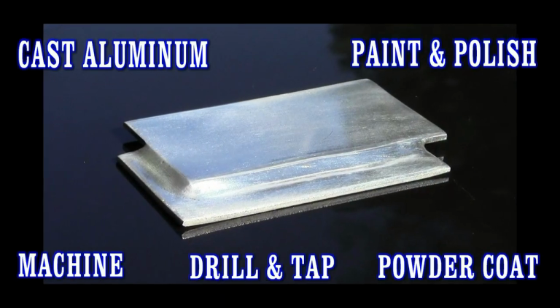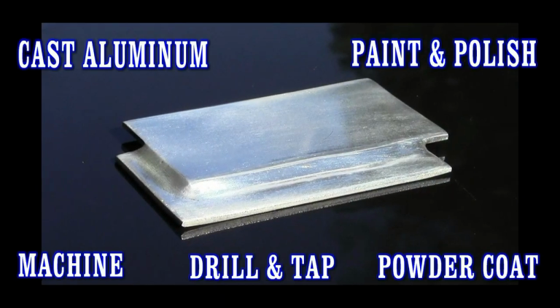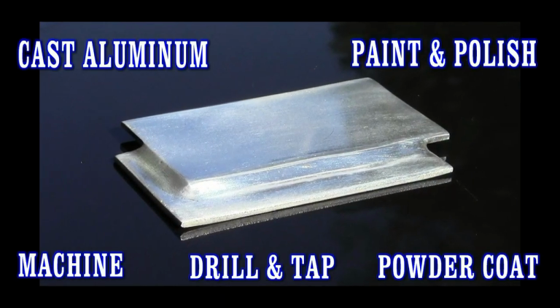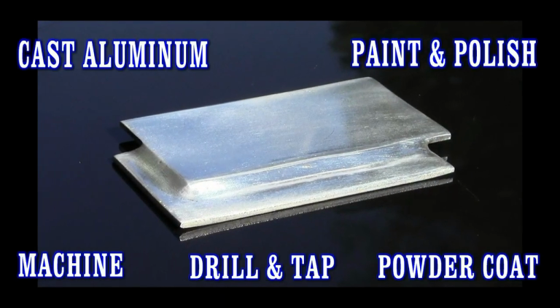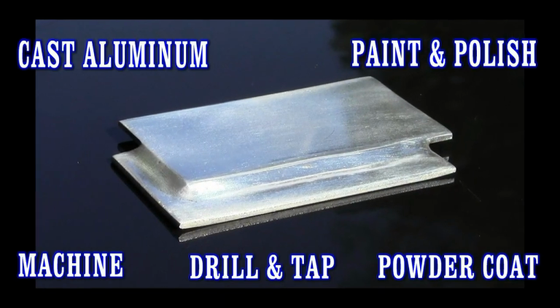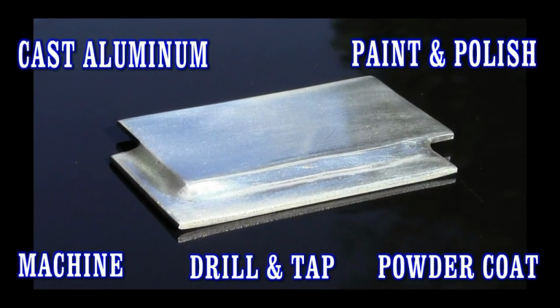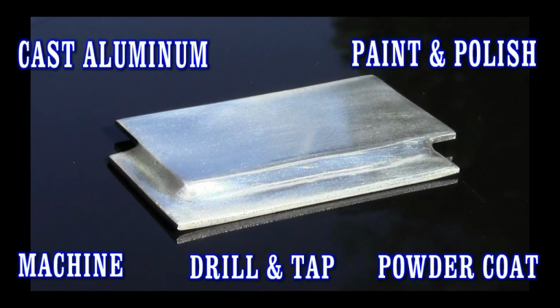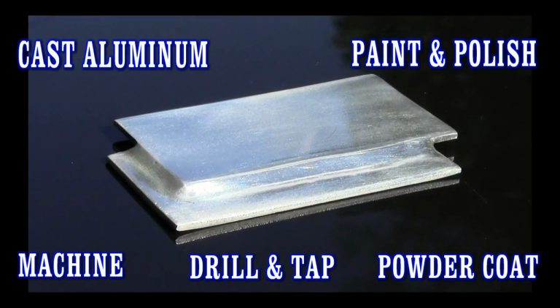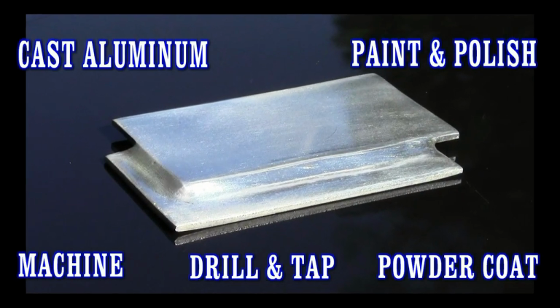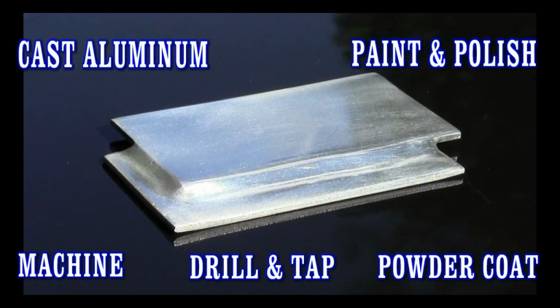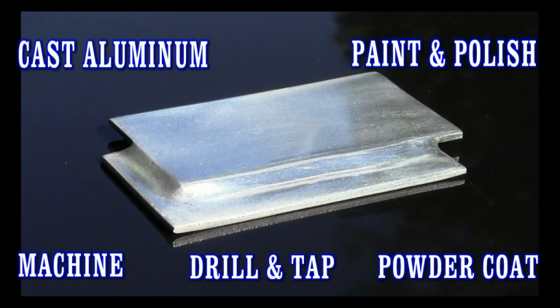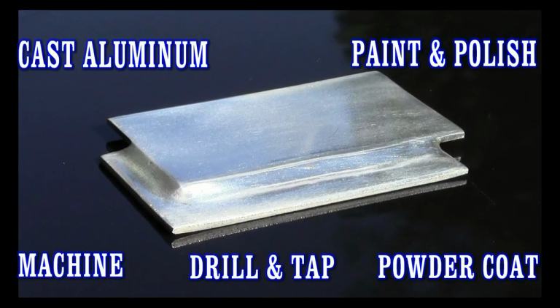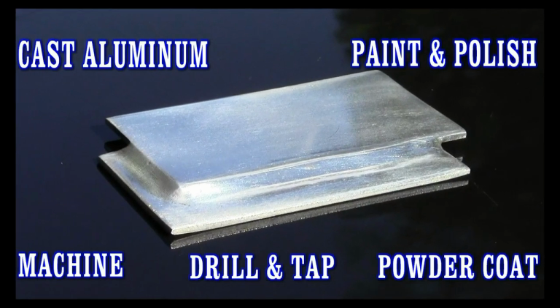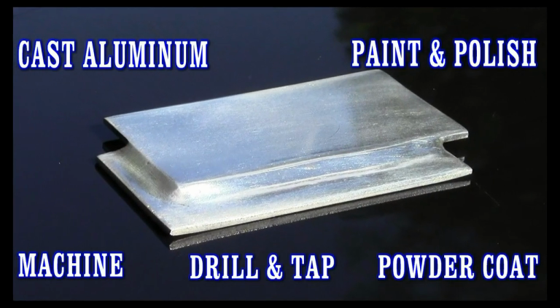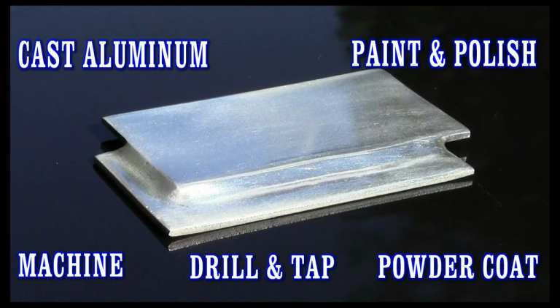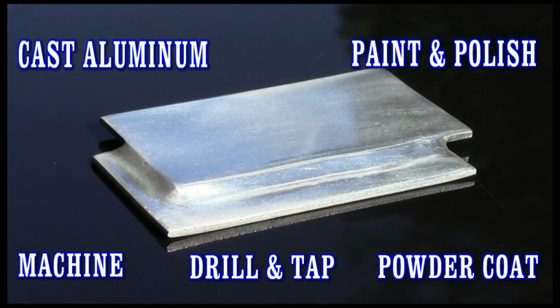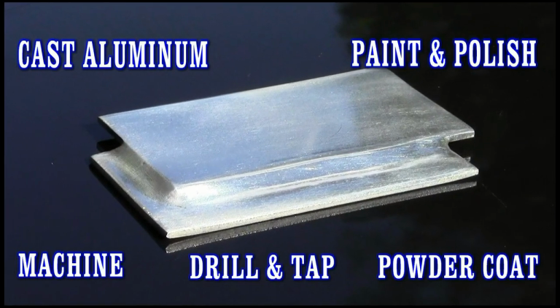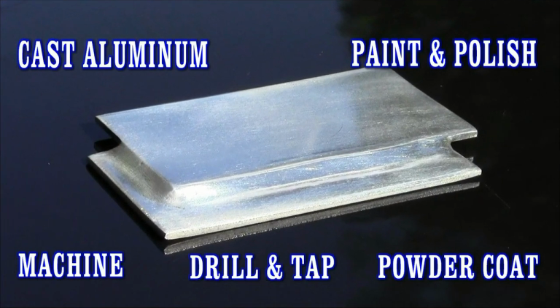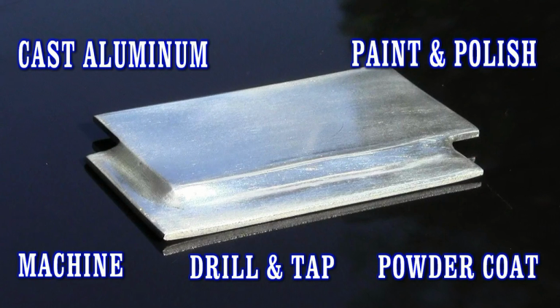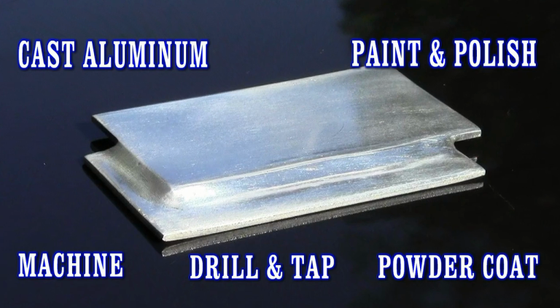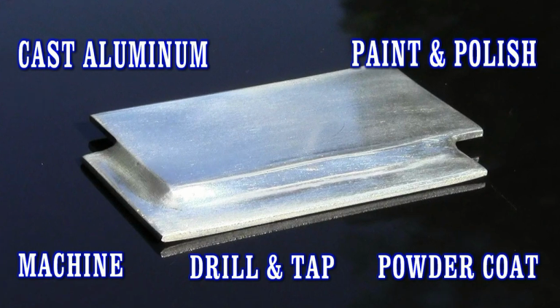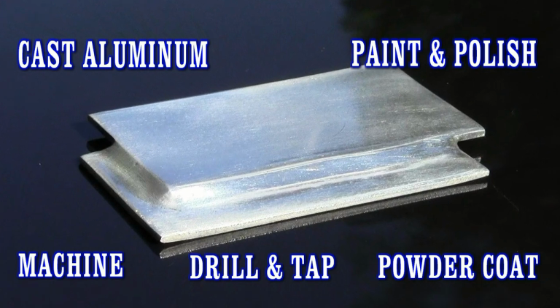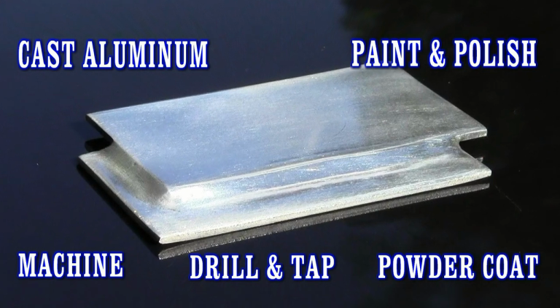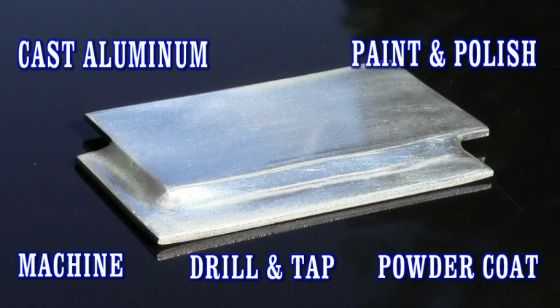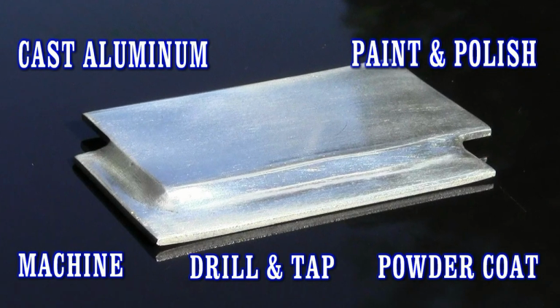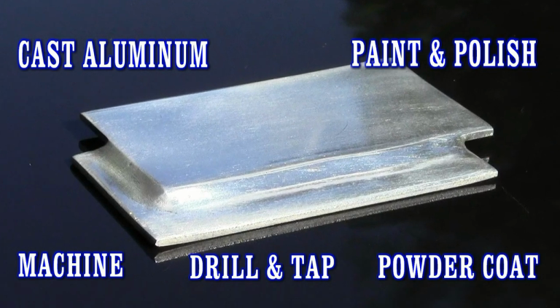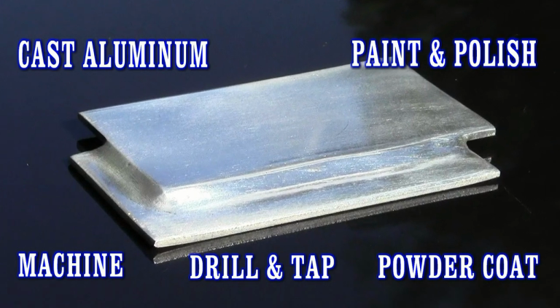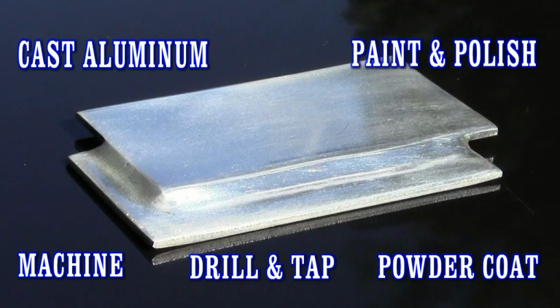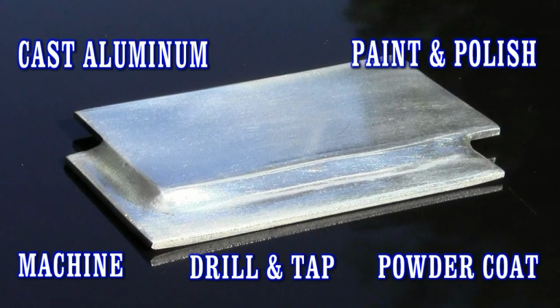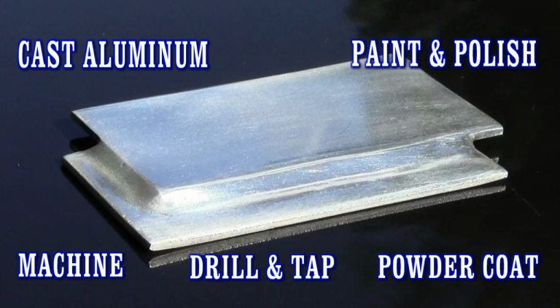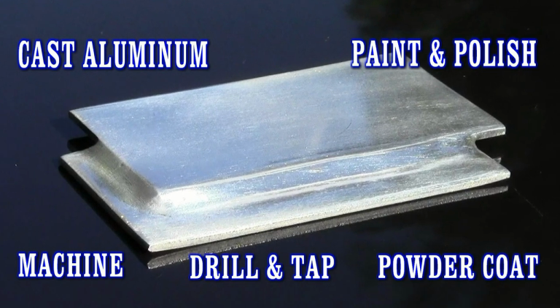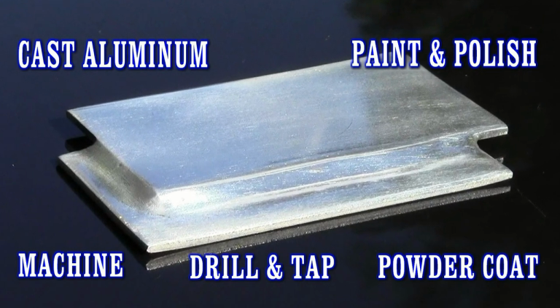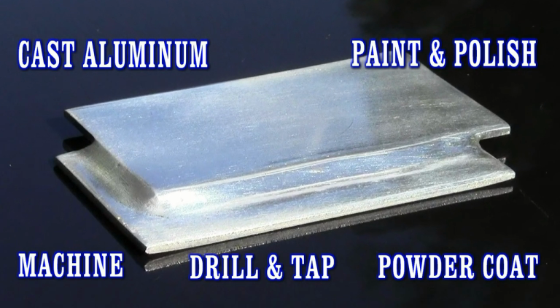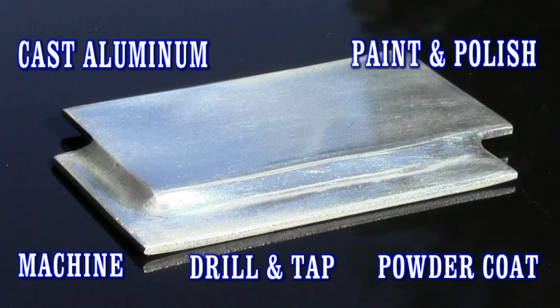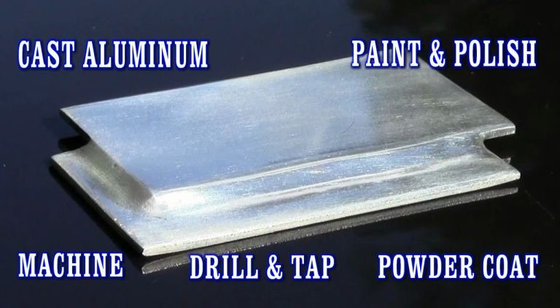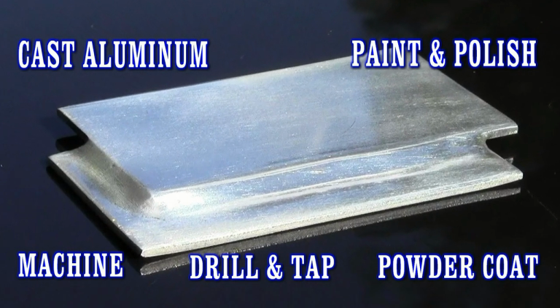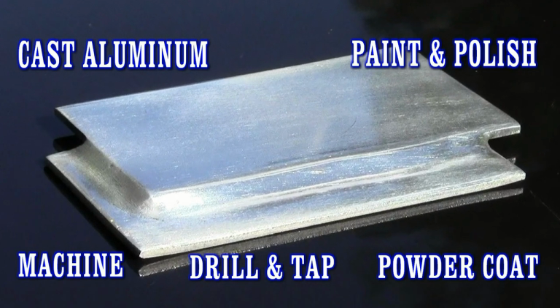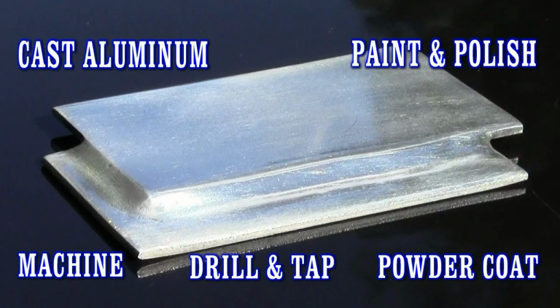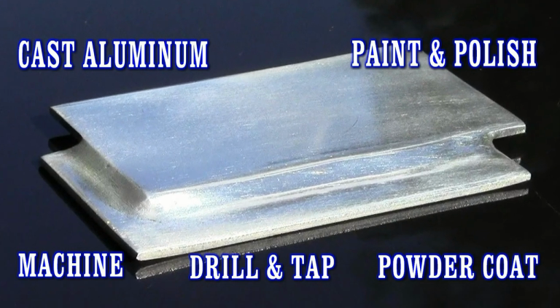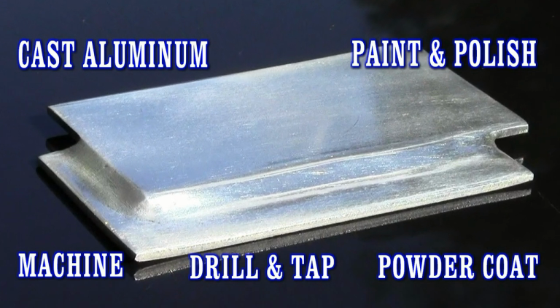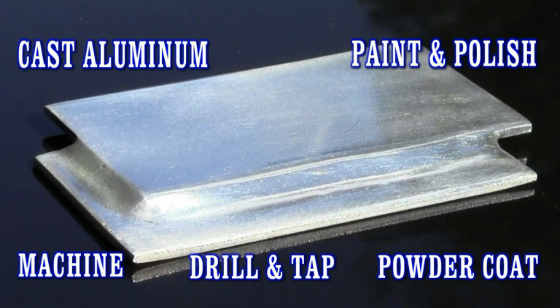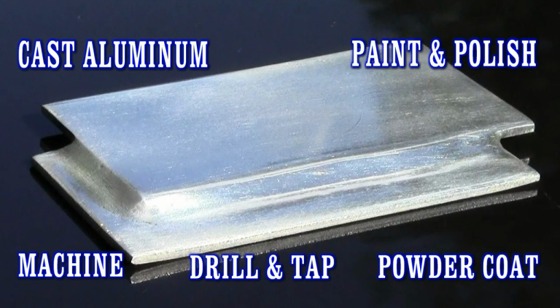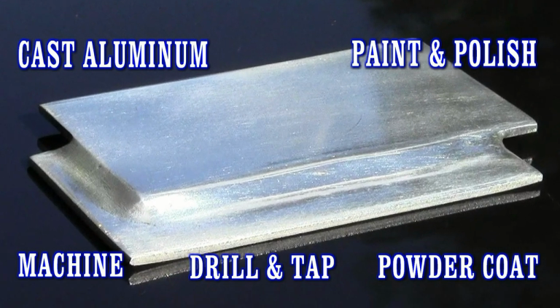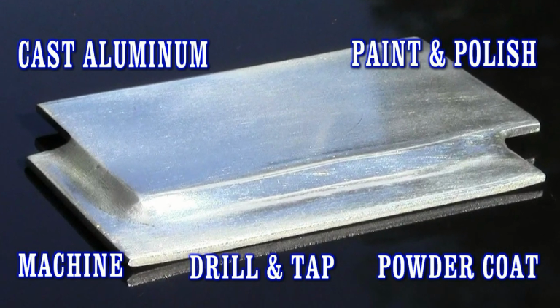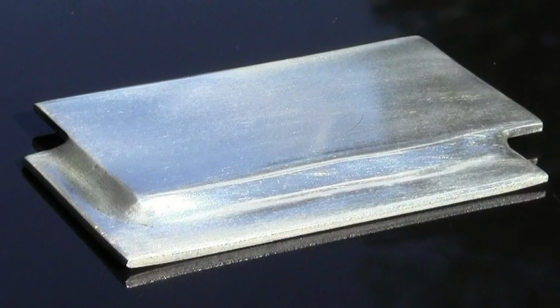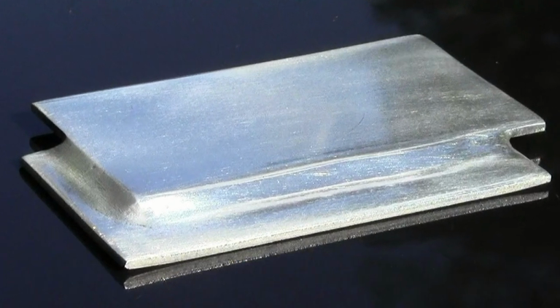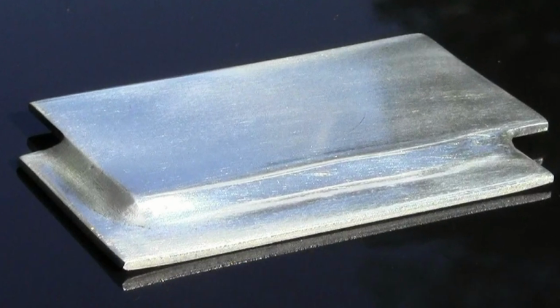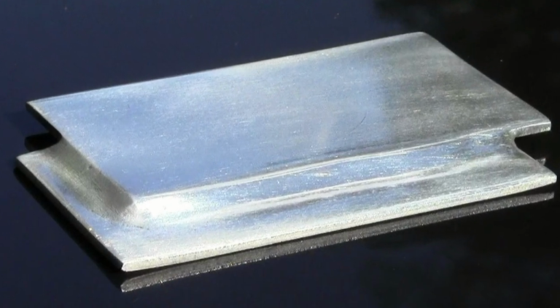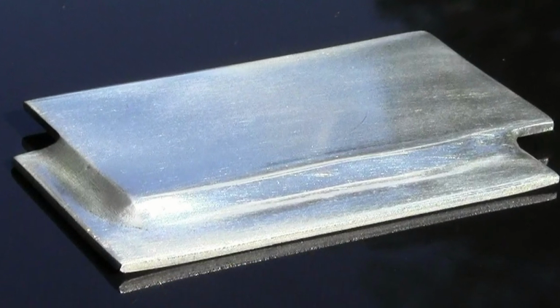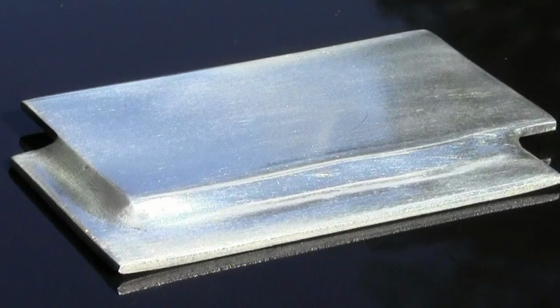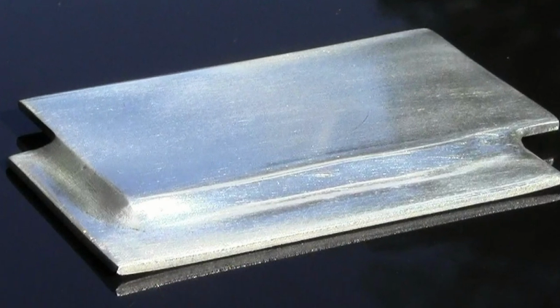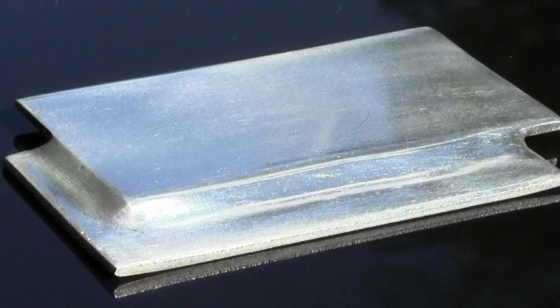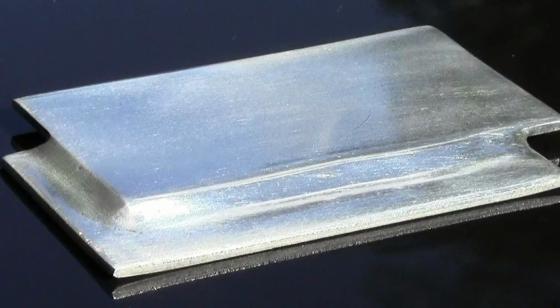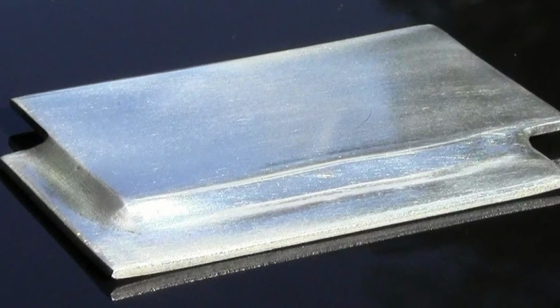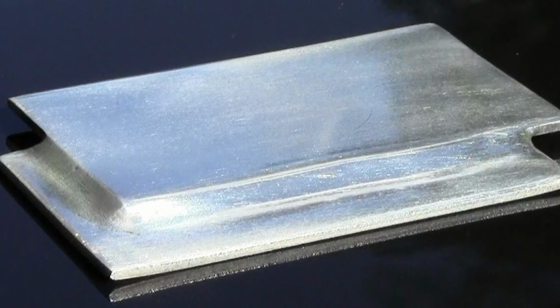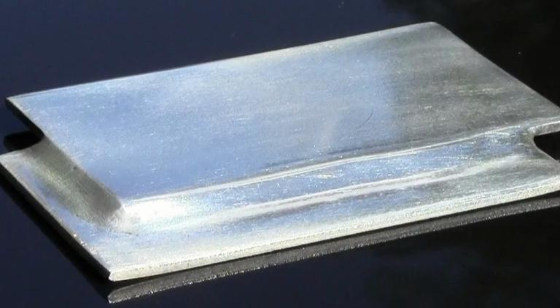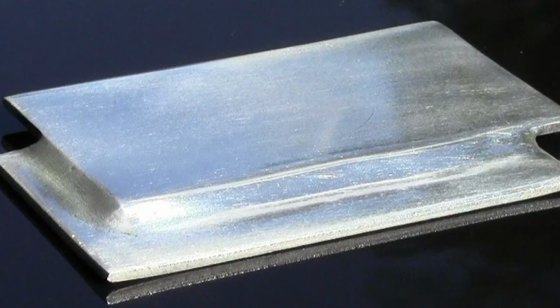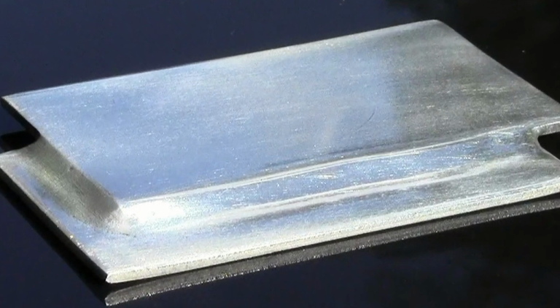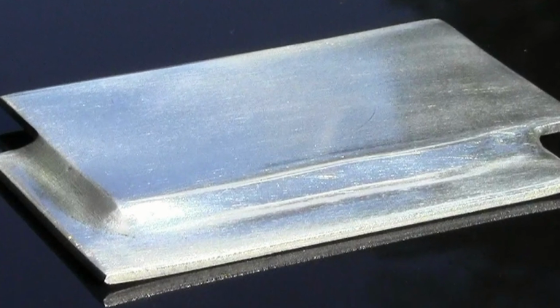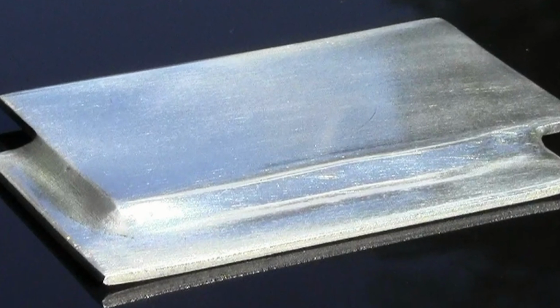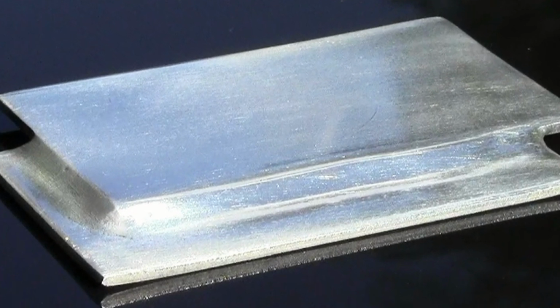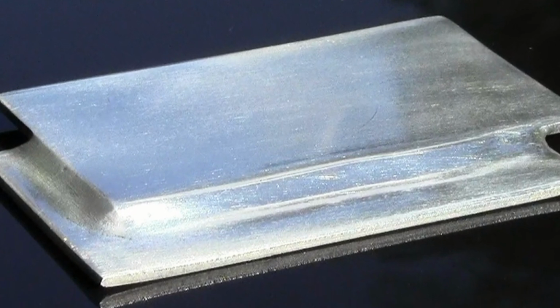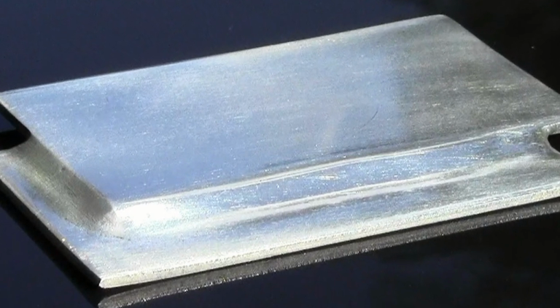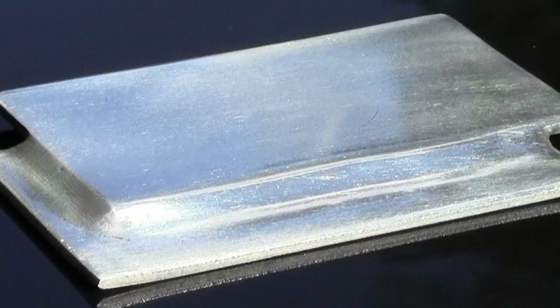This was taken three months after the video and it's still holding a beautiful polish. This is the Super Alloy Five.